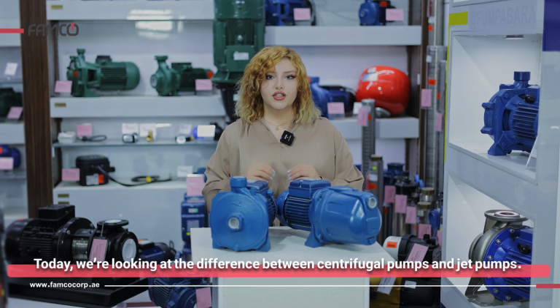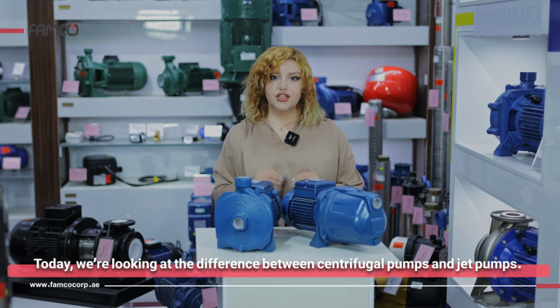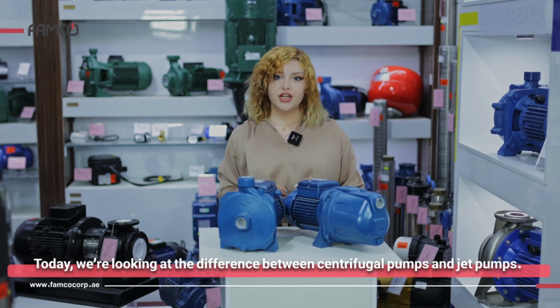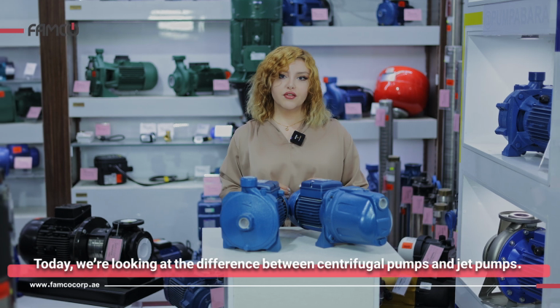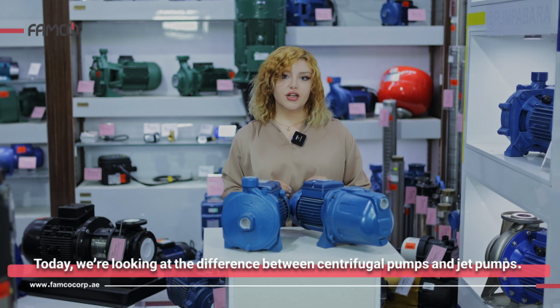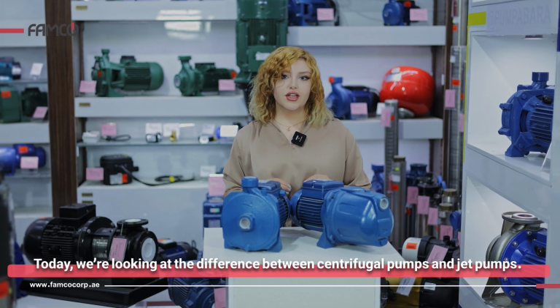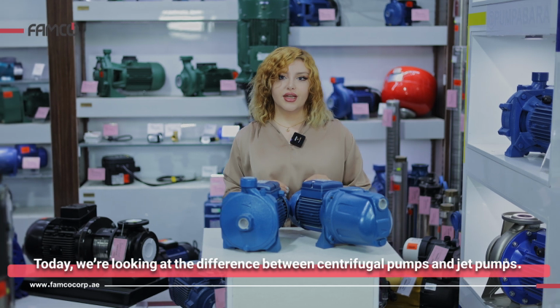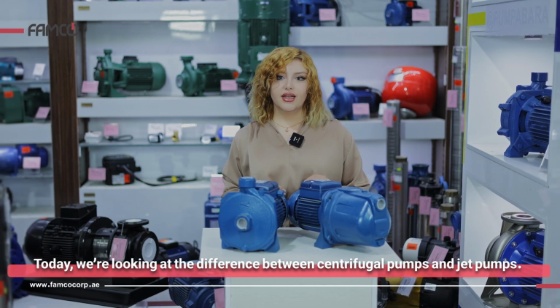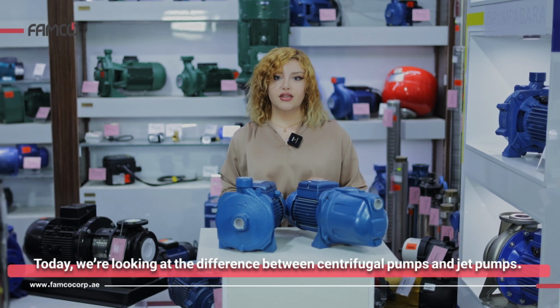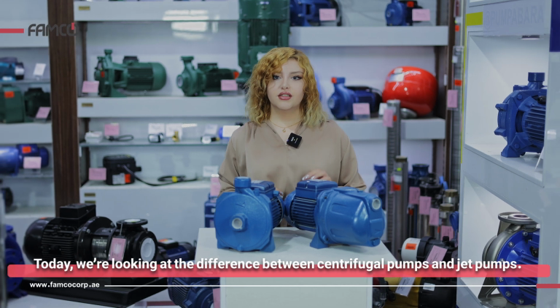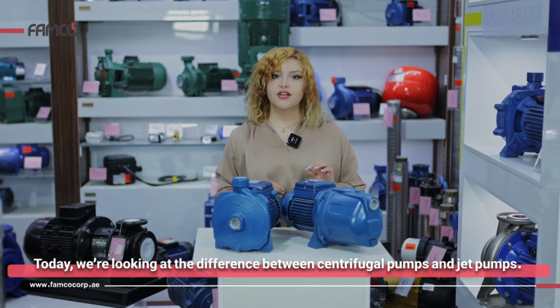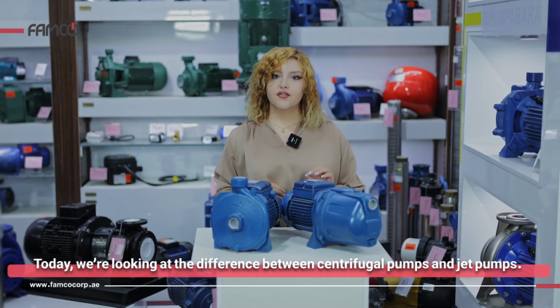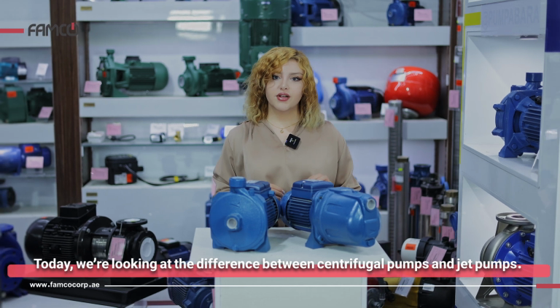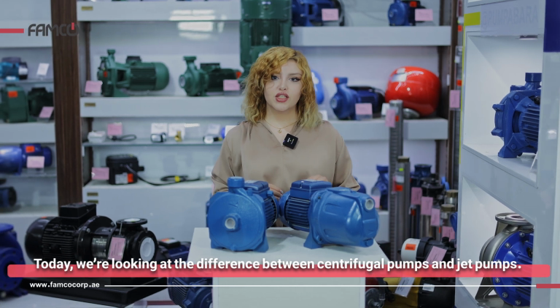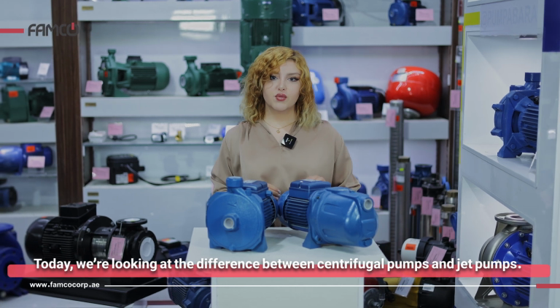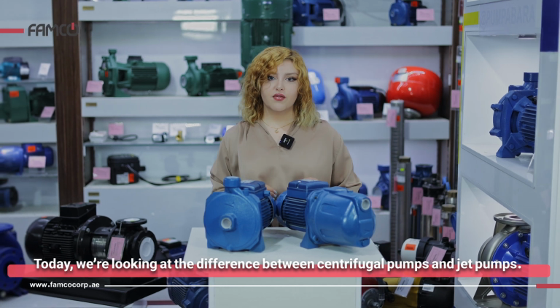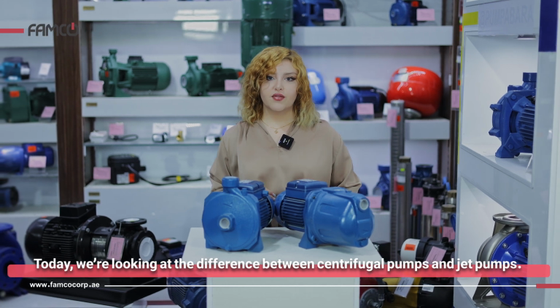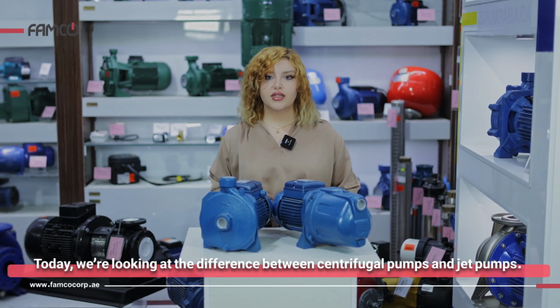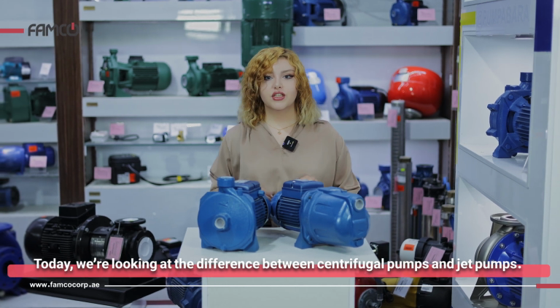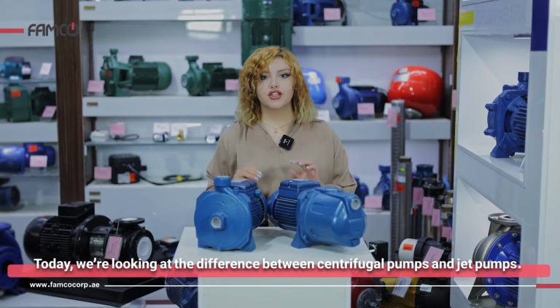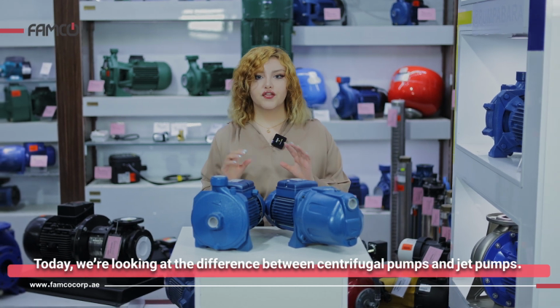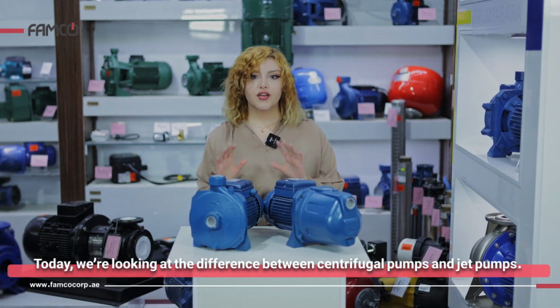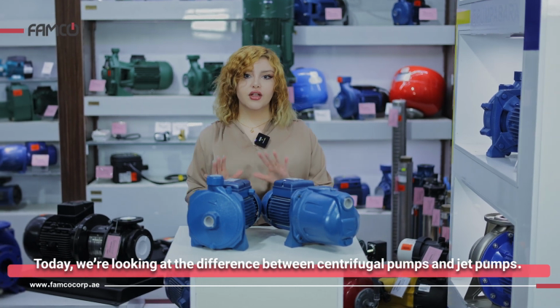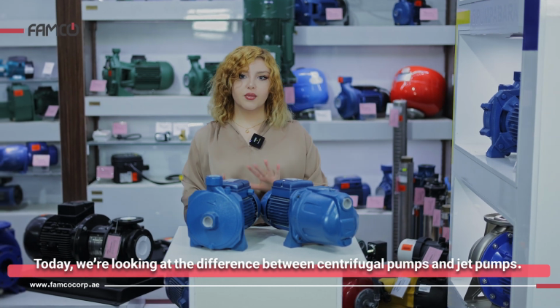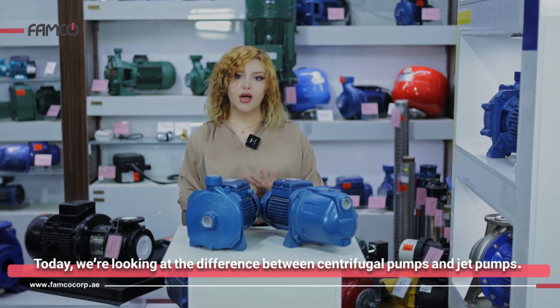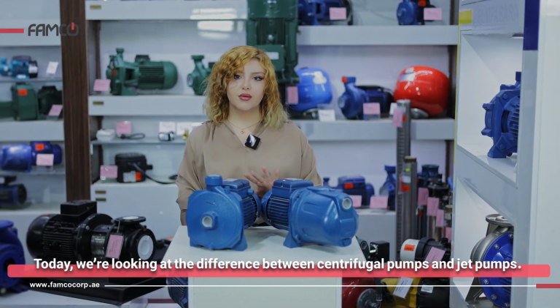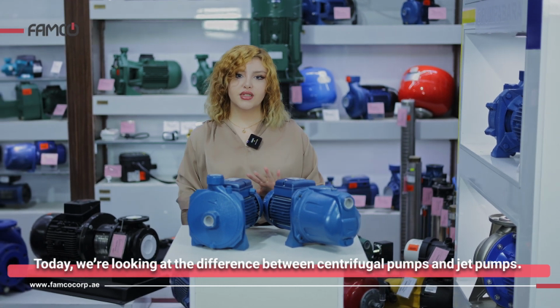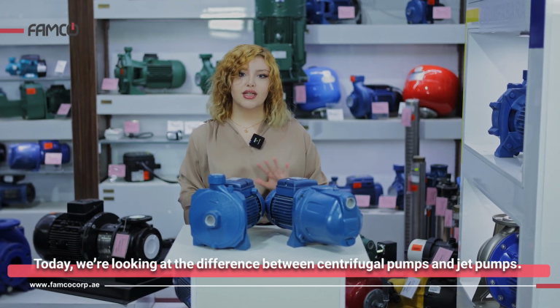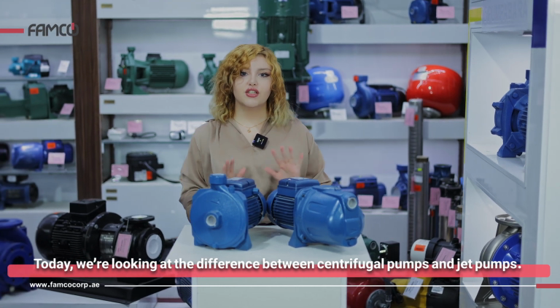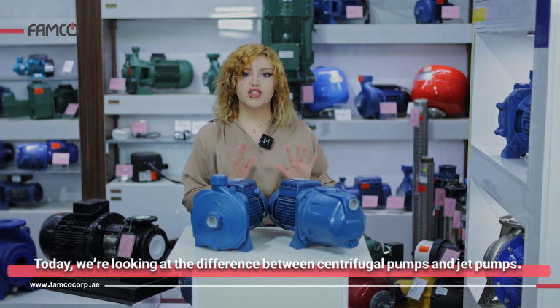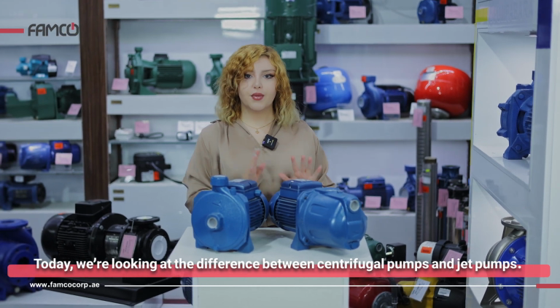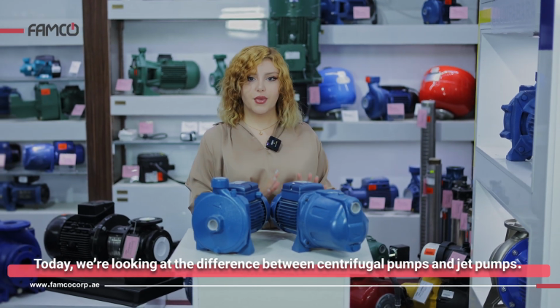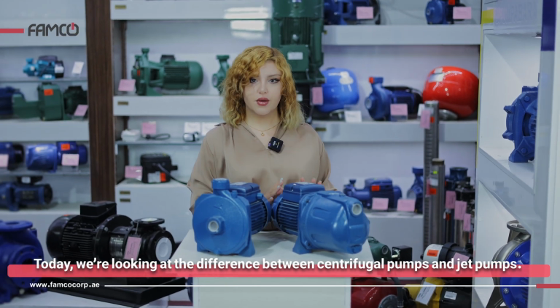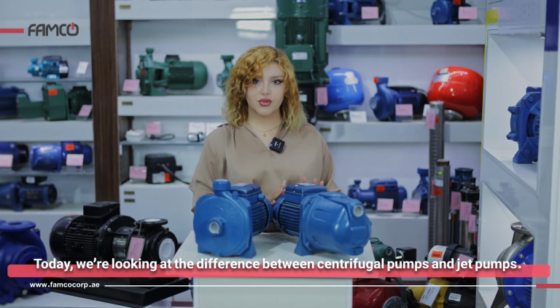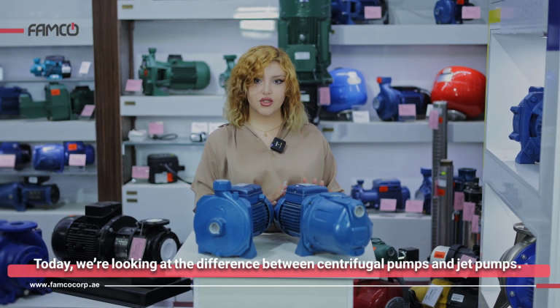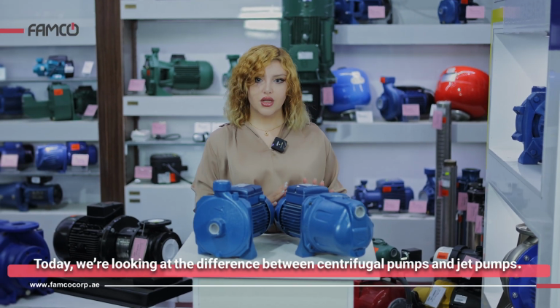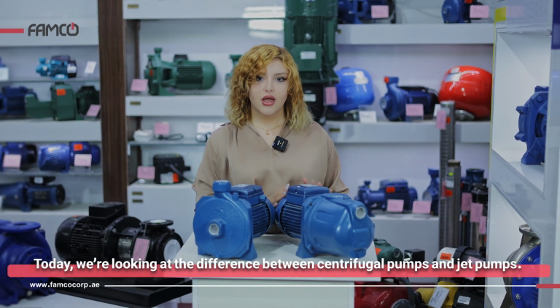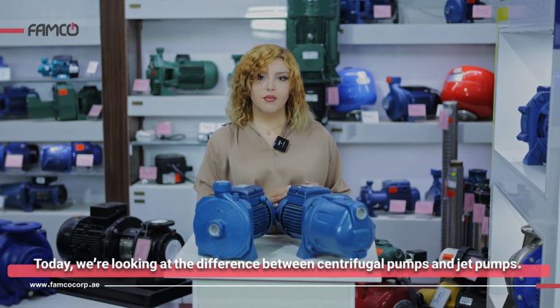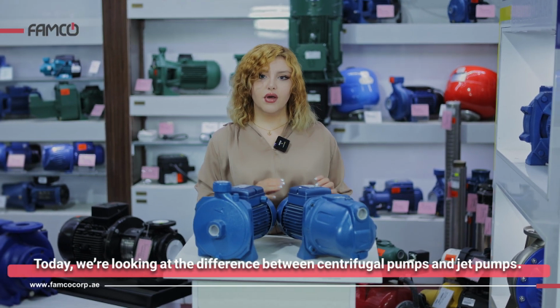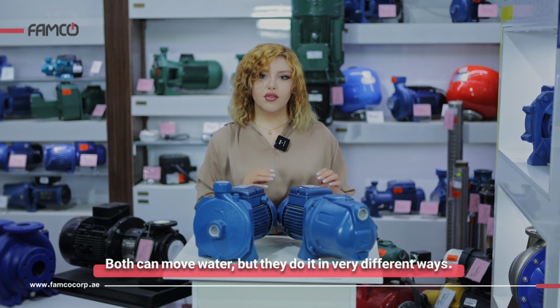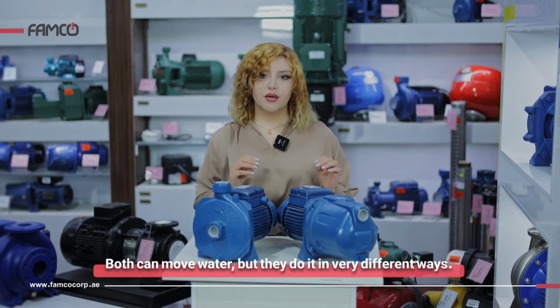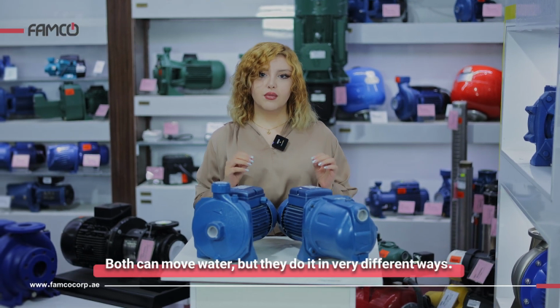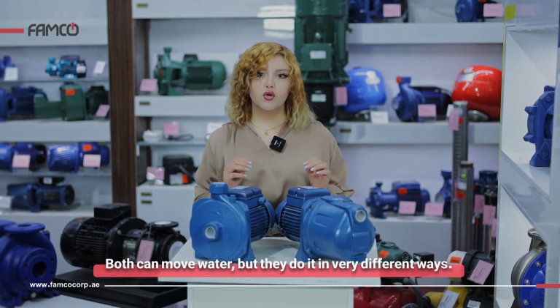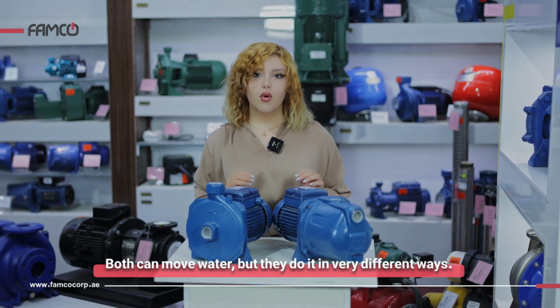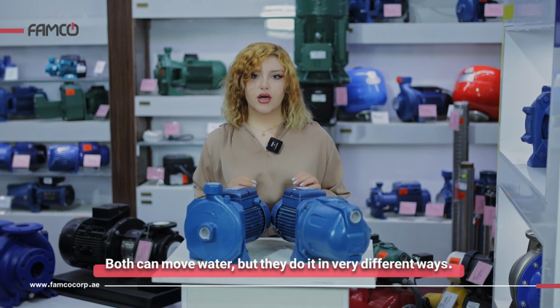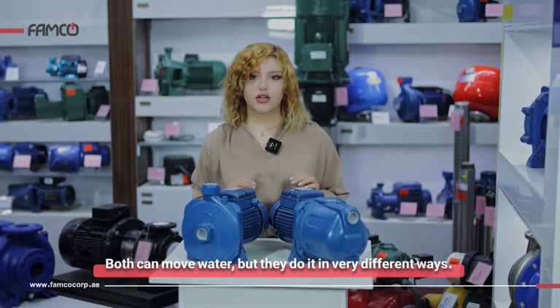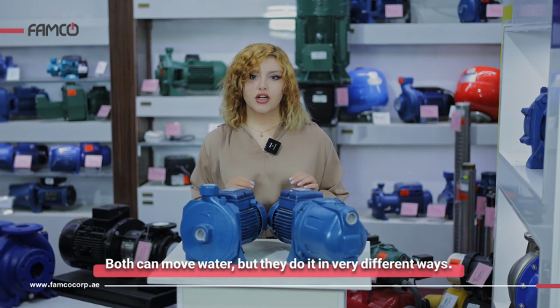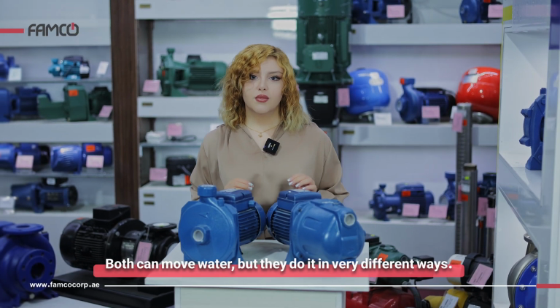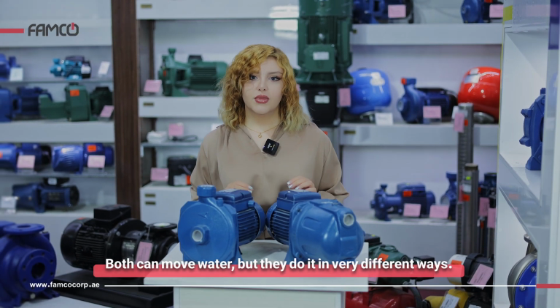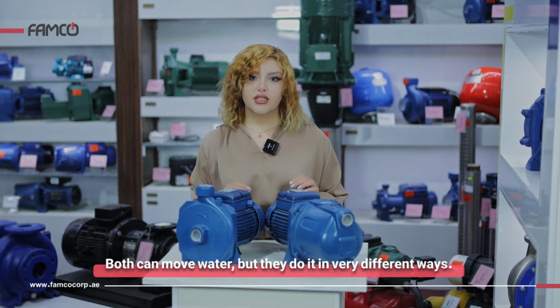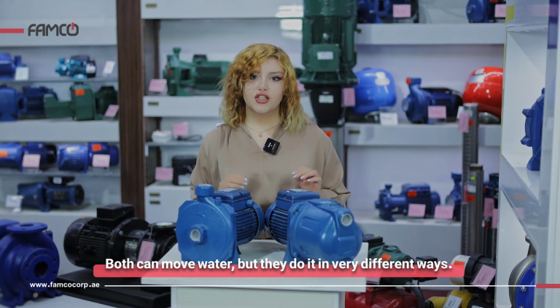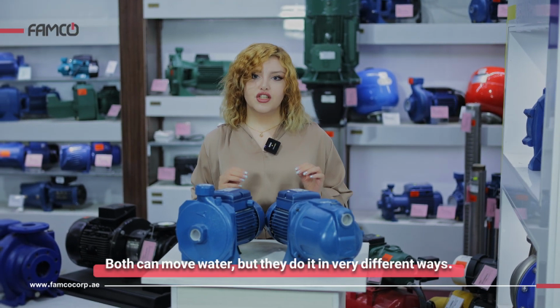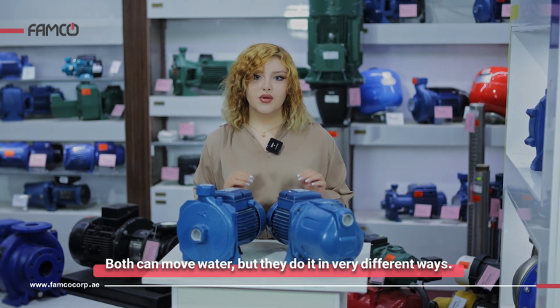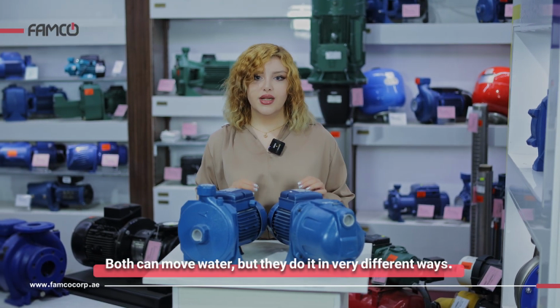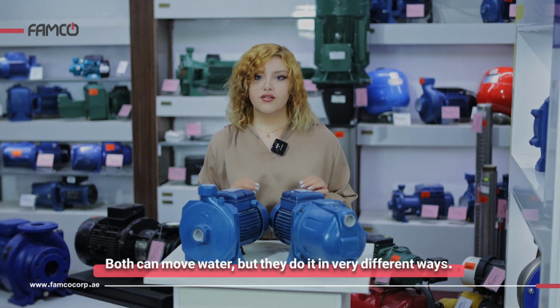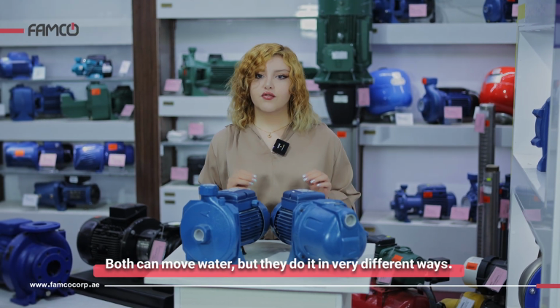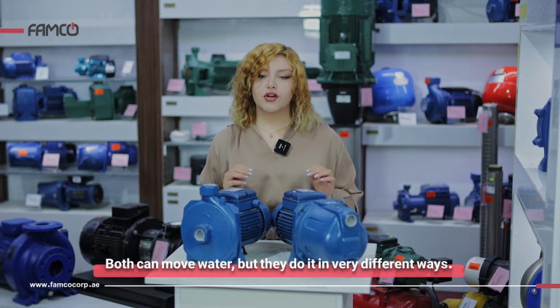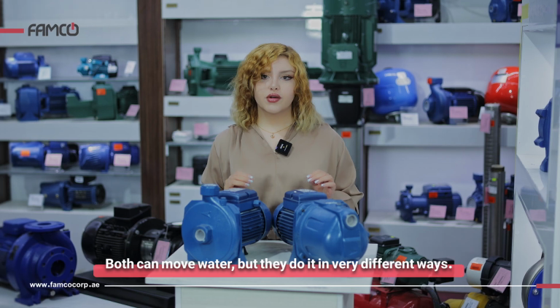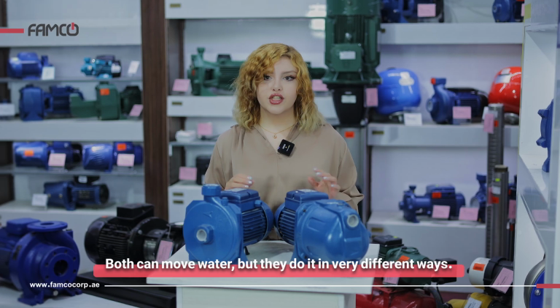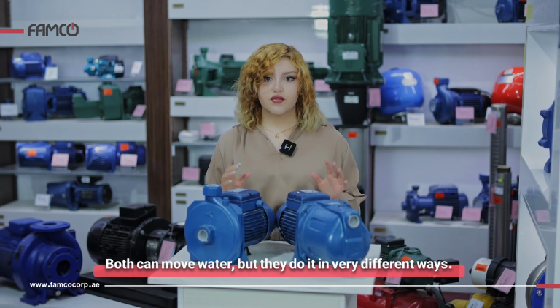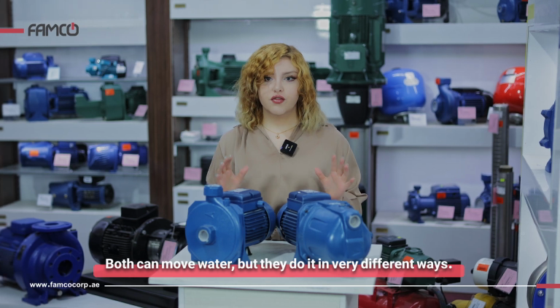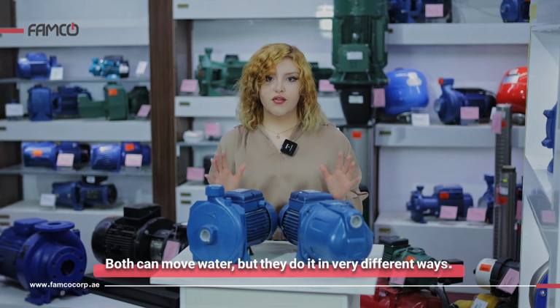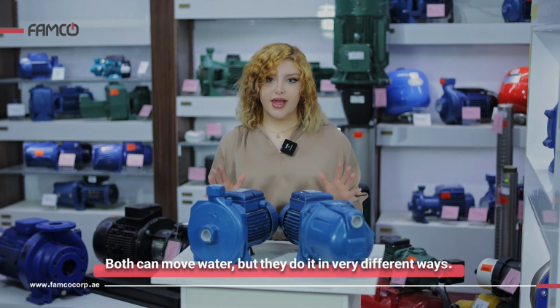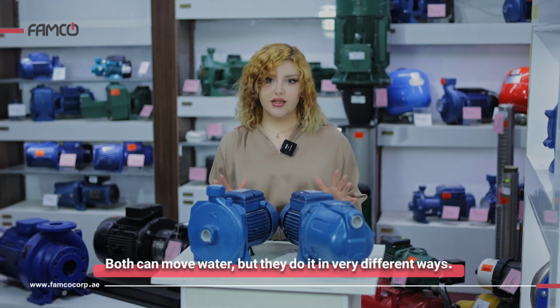Today we're looking at the difference between centrifugal pumps and jet pumps. Both can move water, but they do it in very different ways.